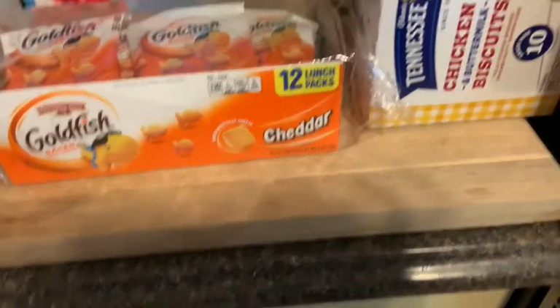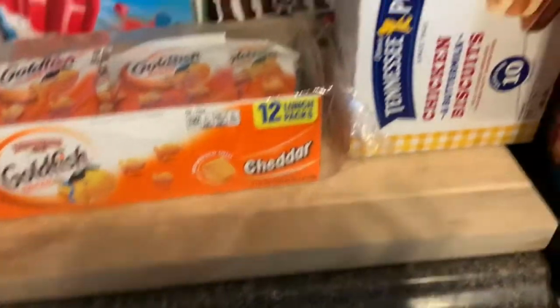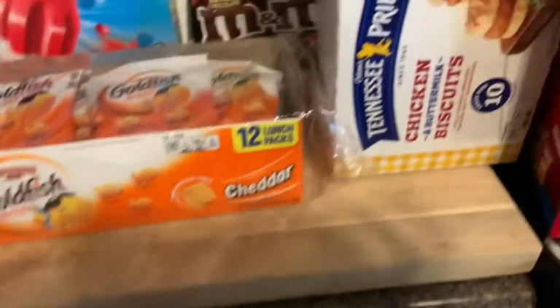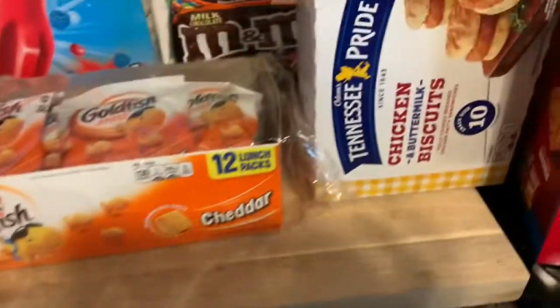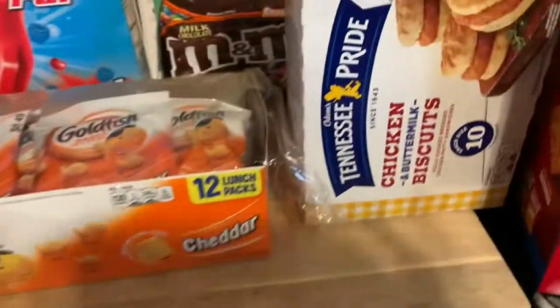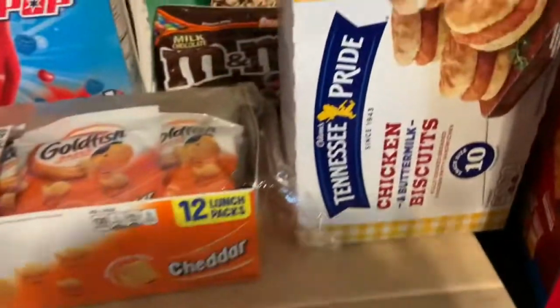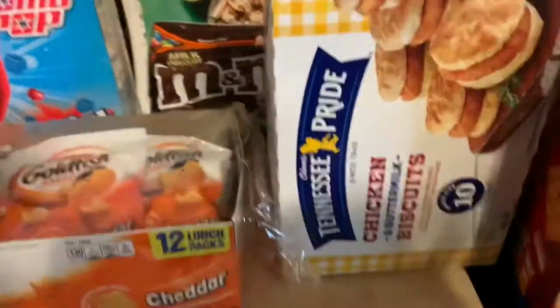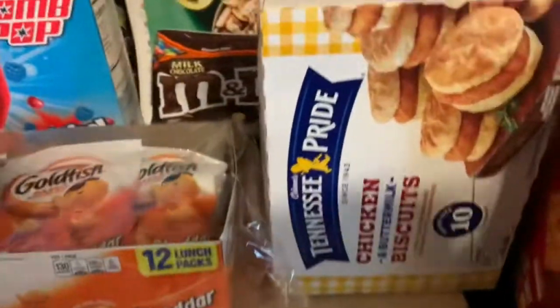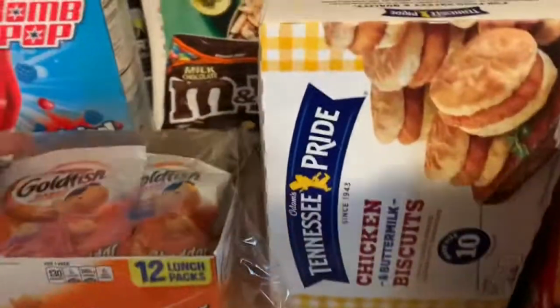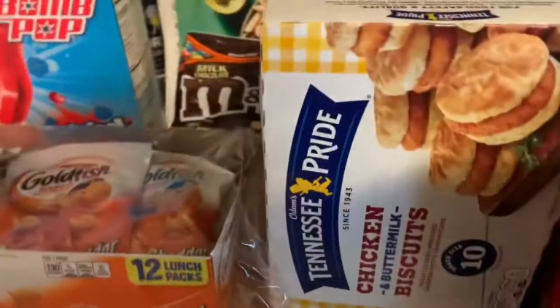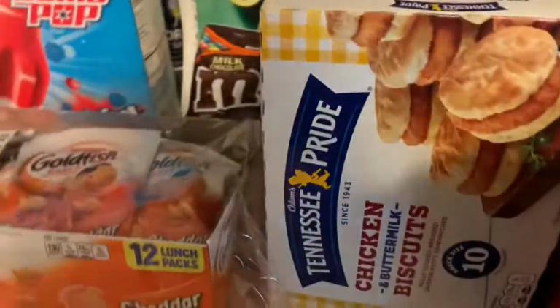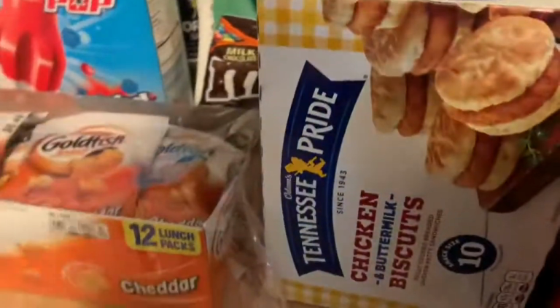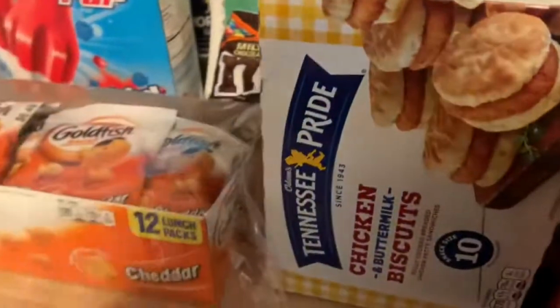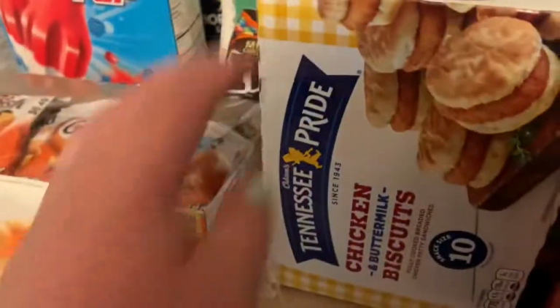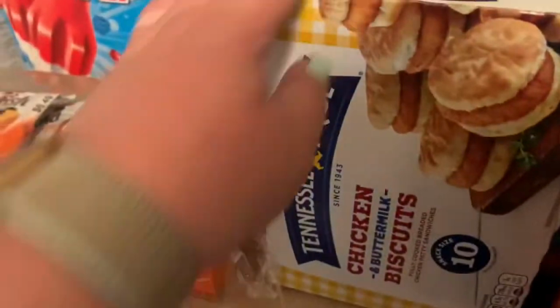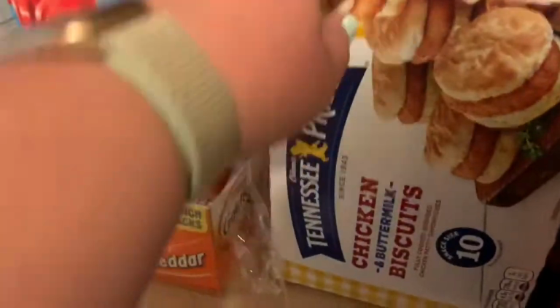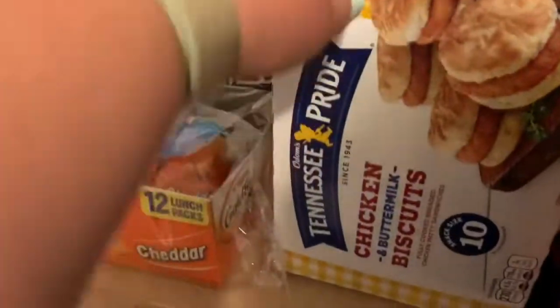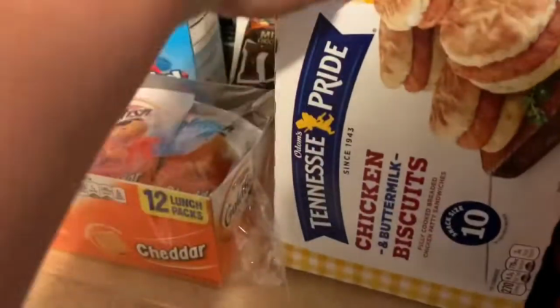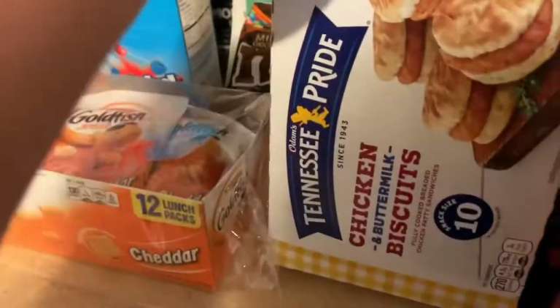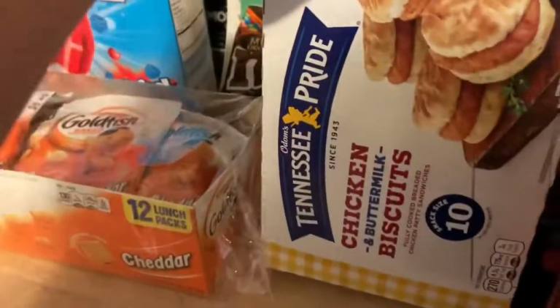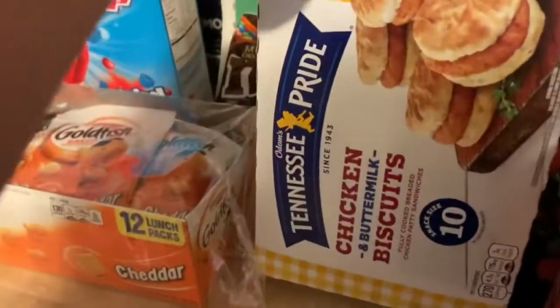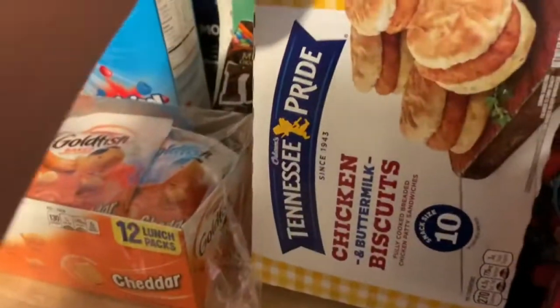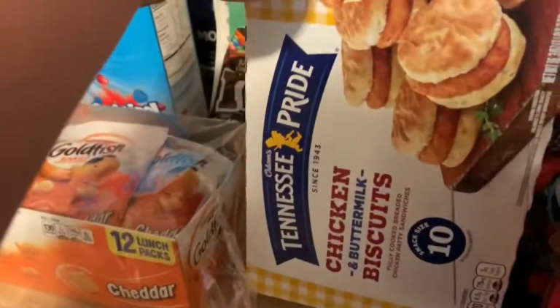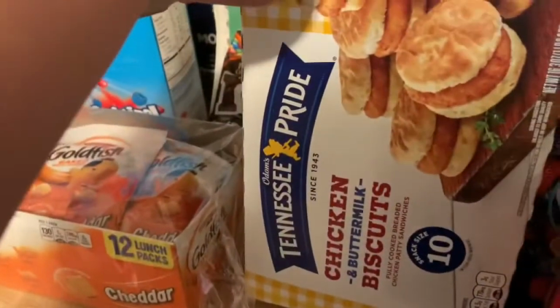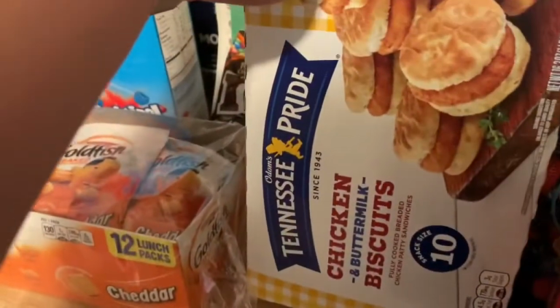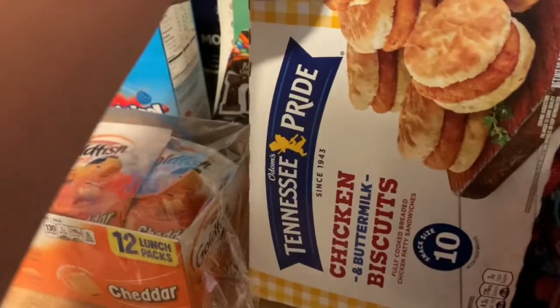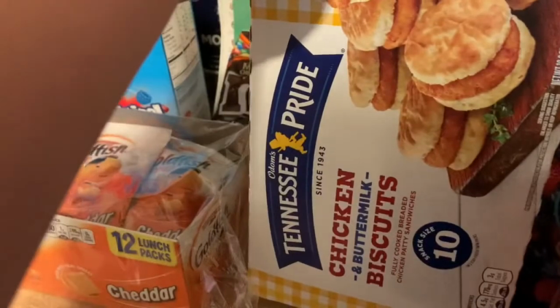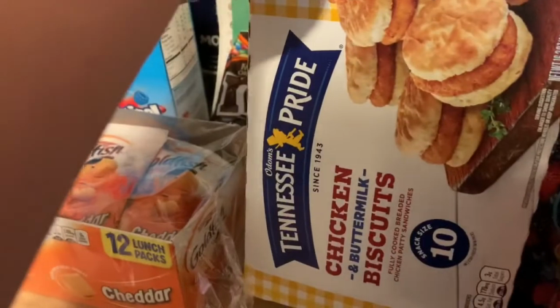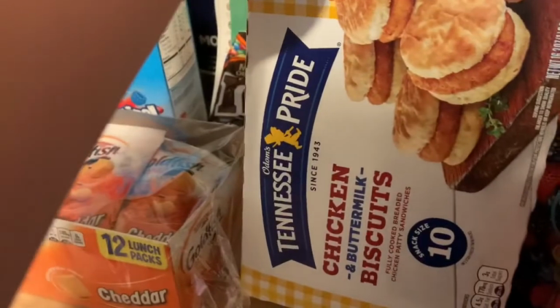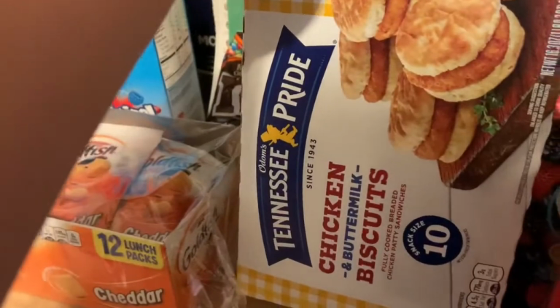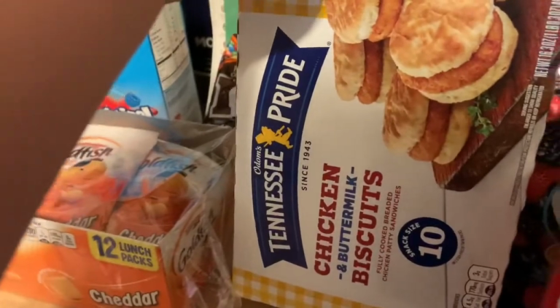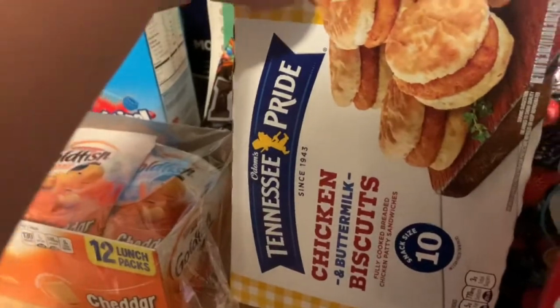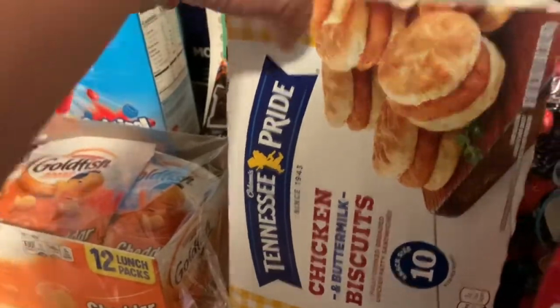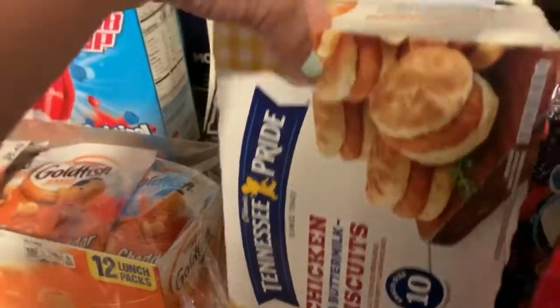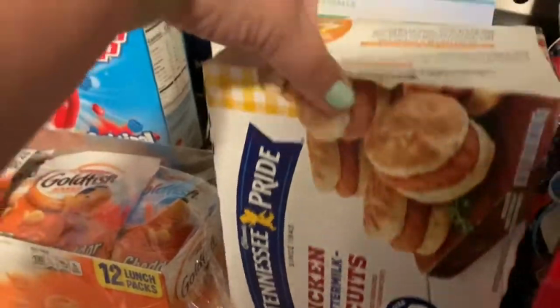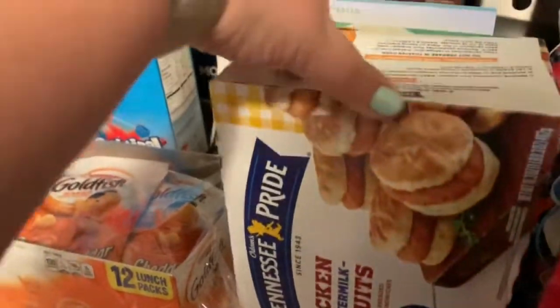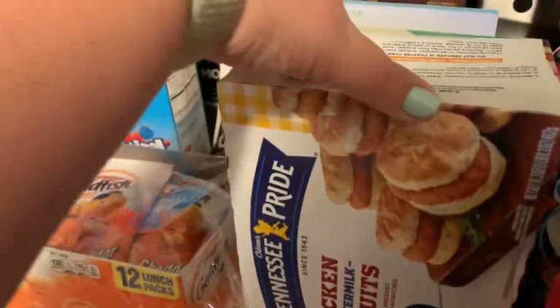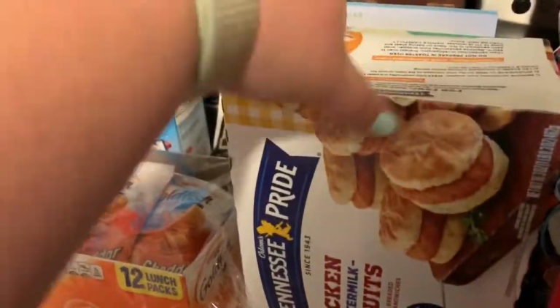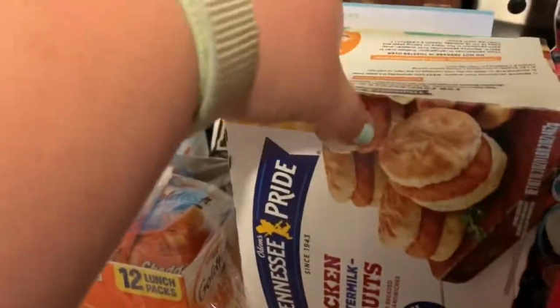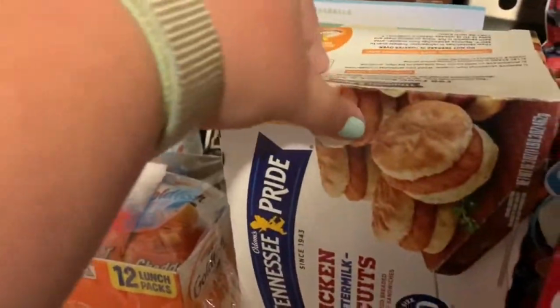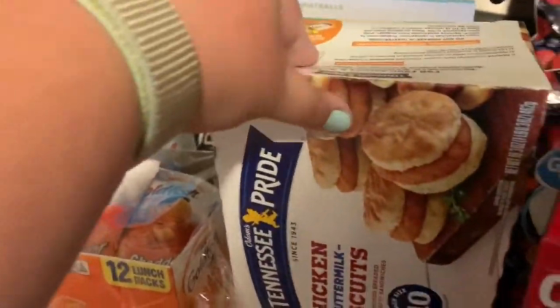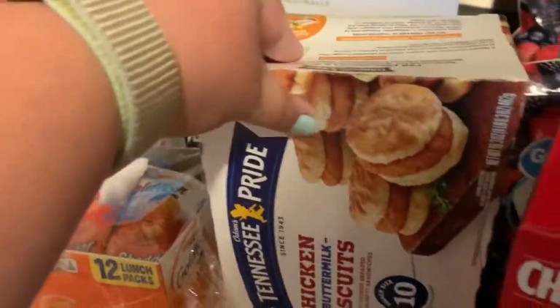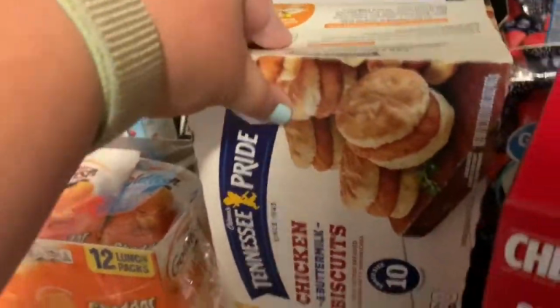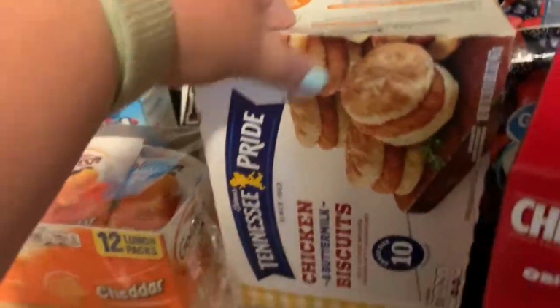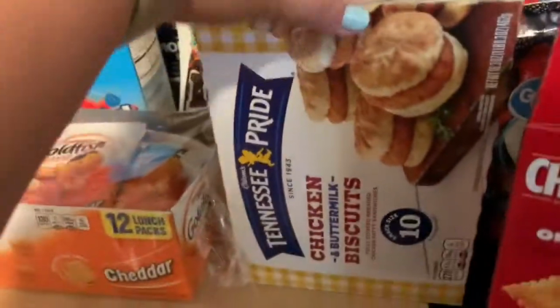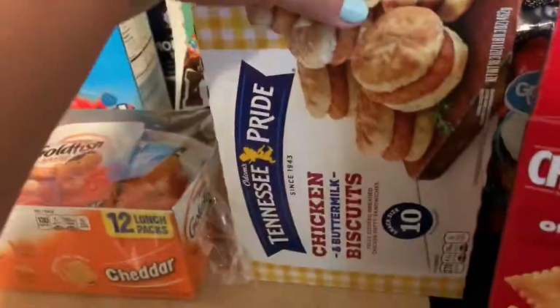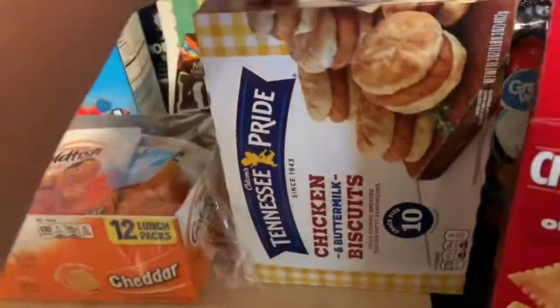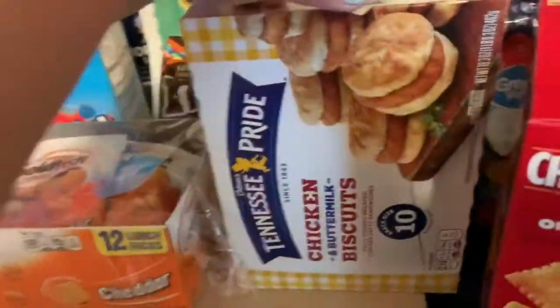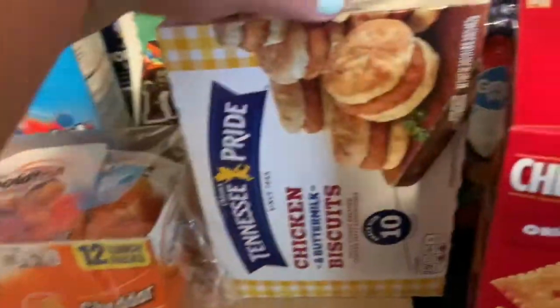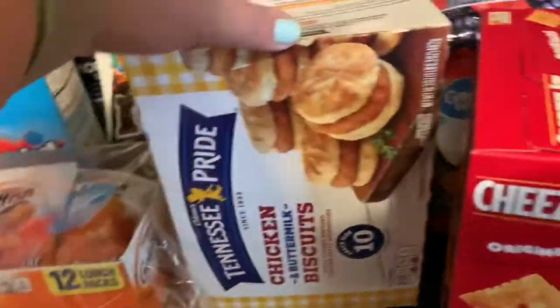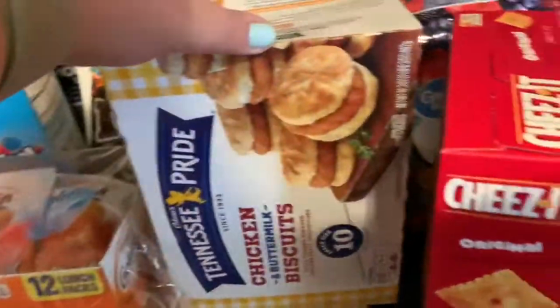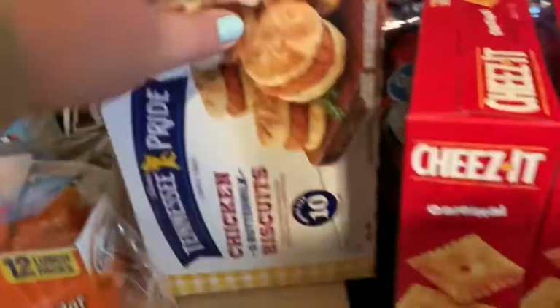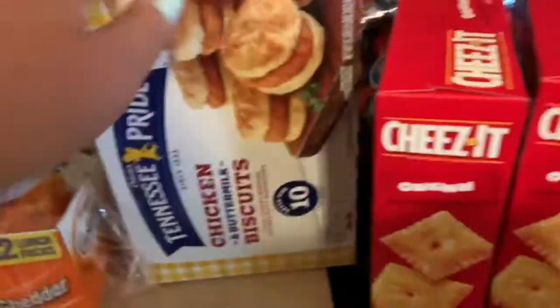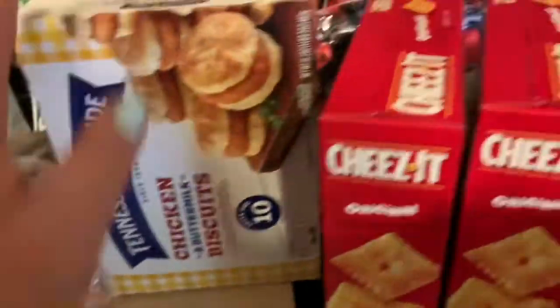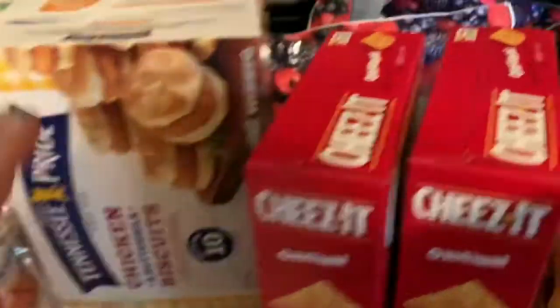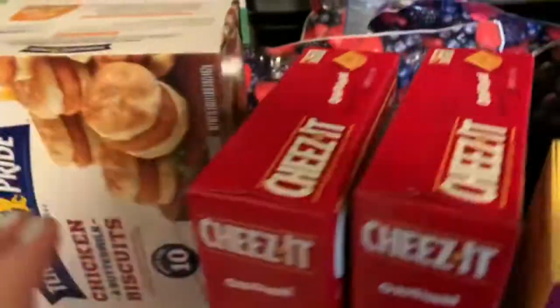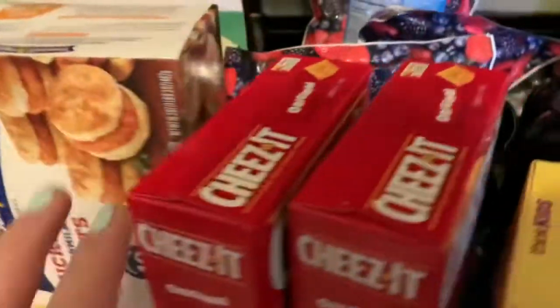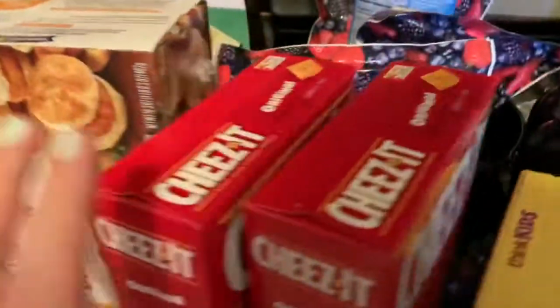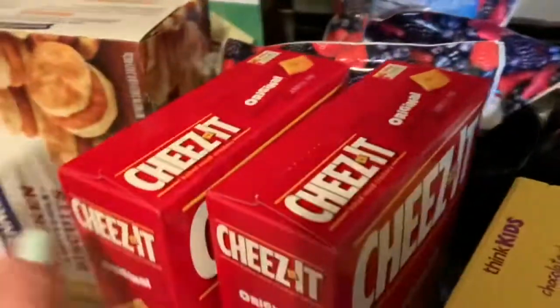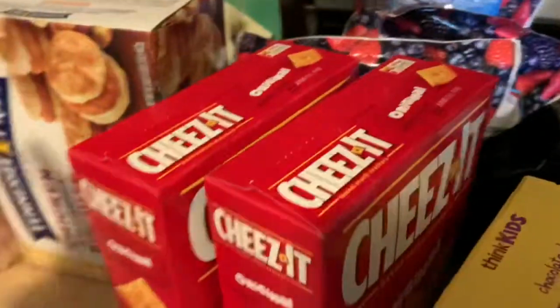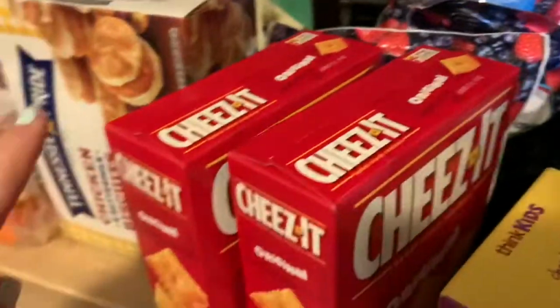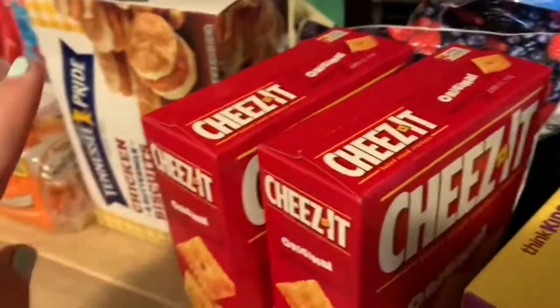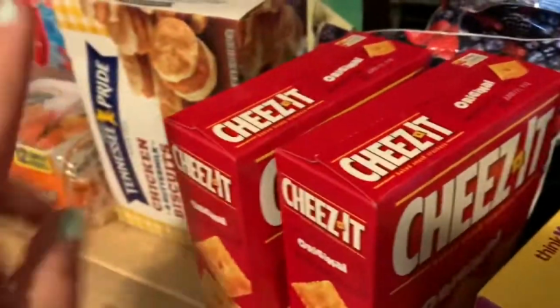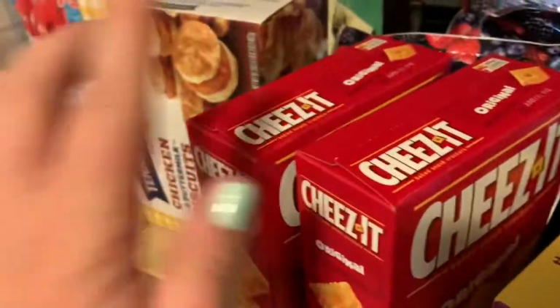I got these for my husband to try for his breakfast in the morning — the chicken biscuits. I got him the sausage ones and he liked those, so I tried the chicken.